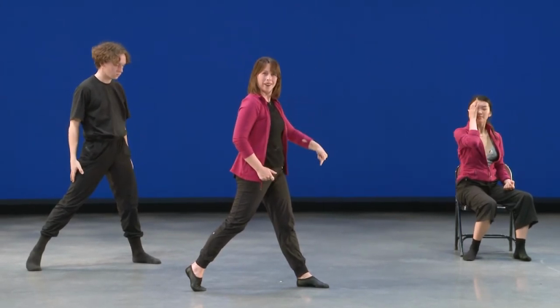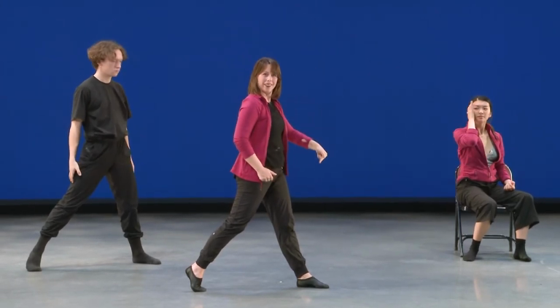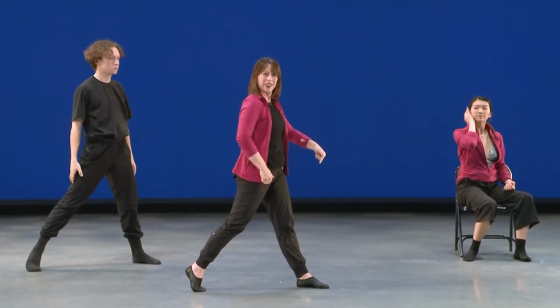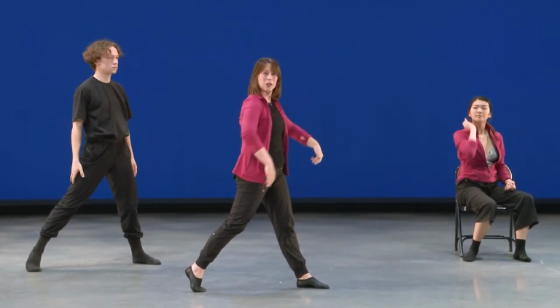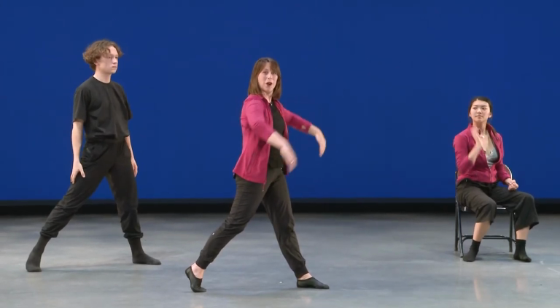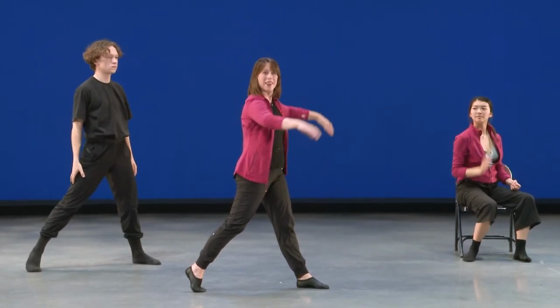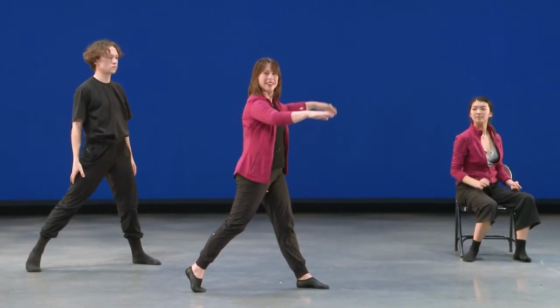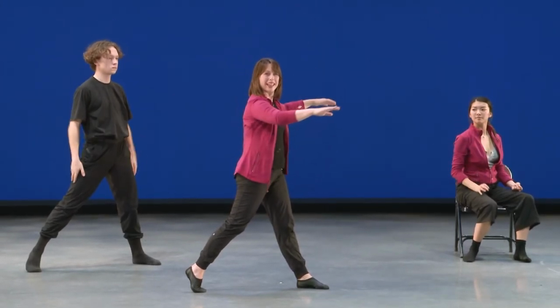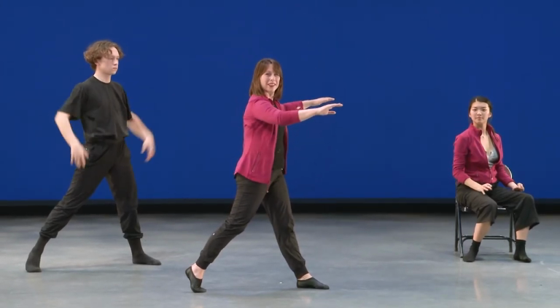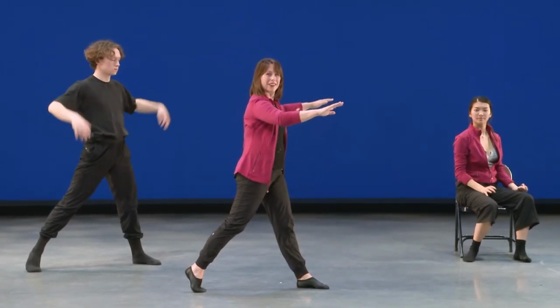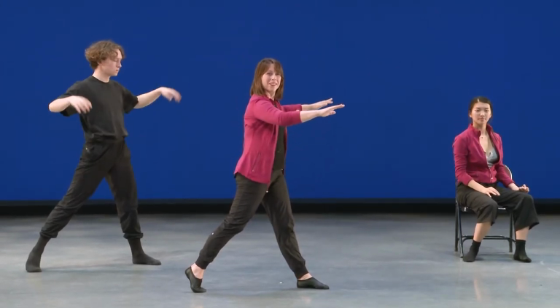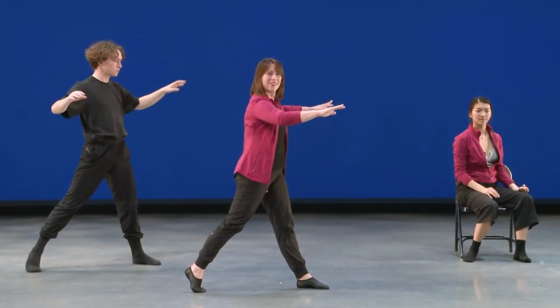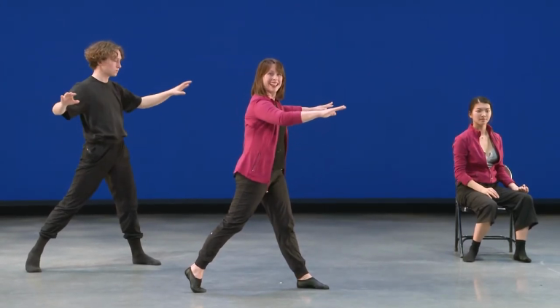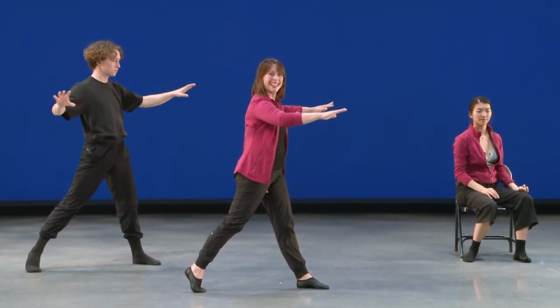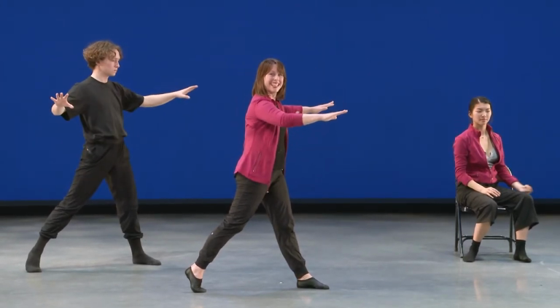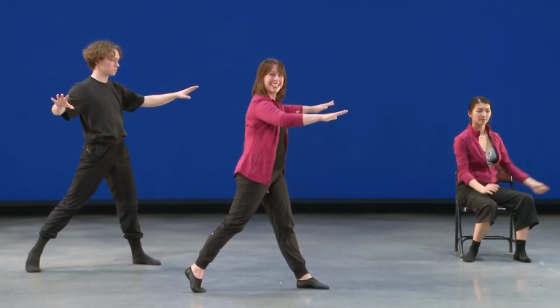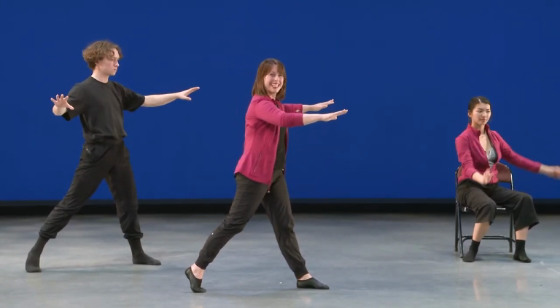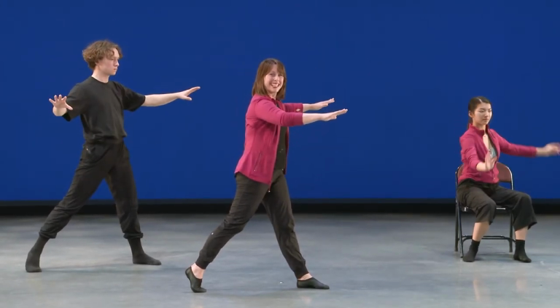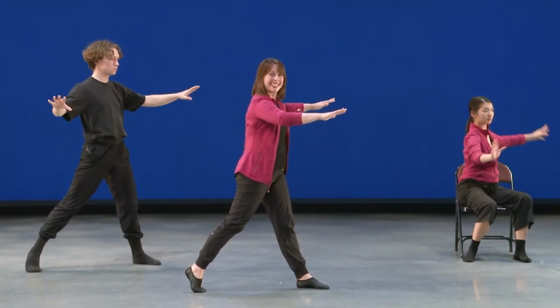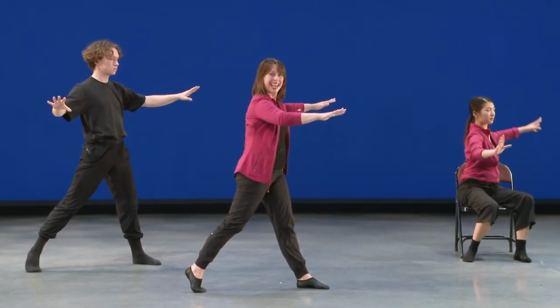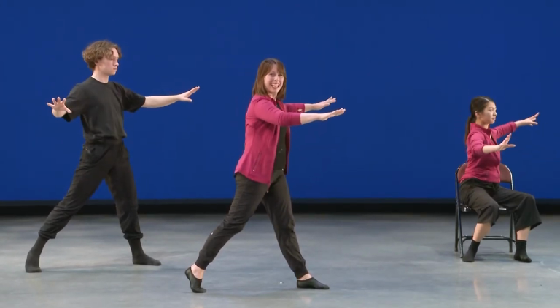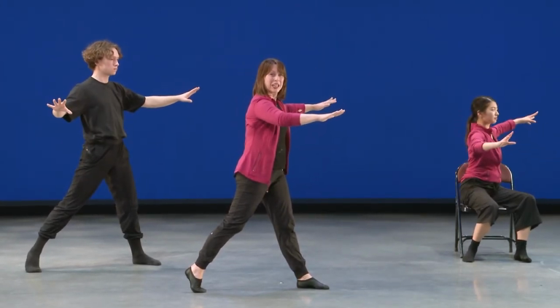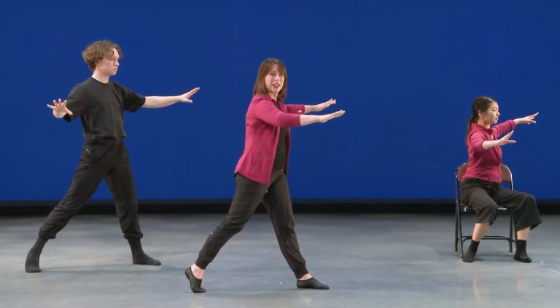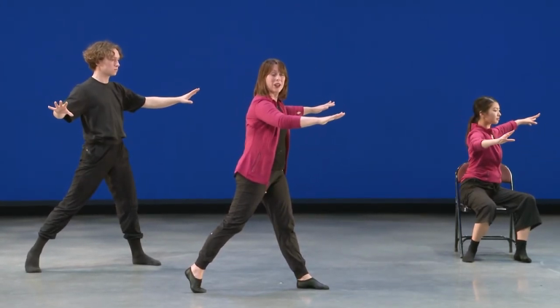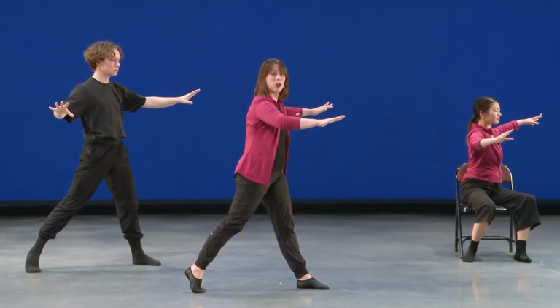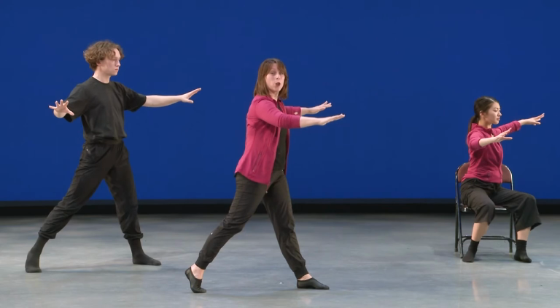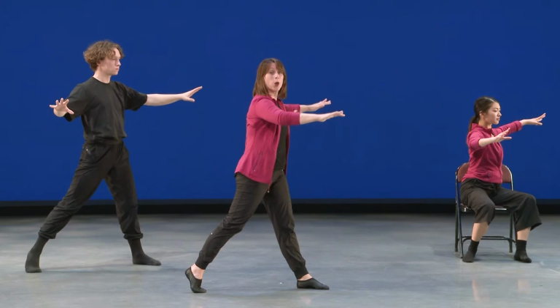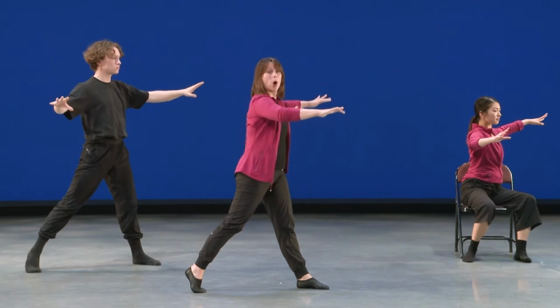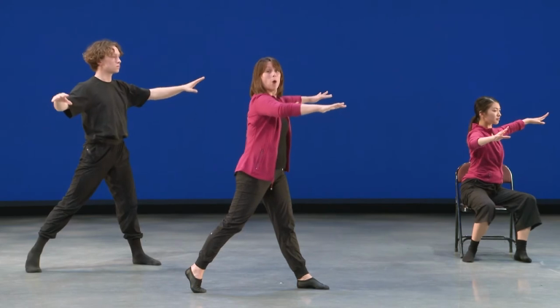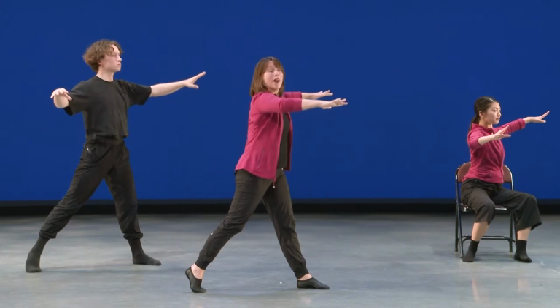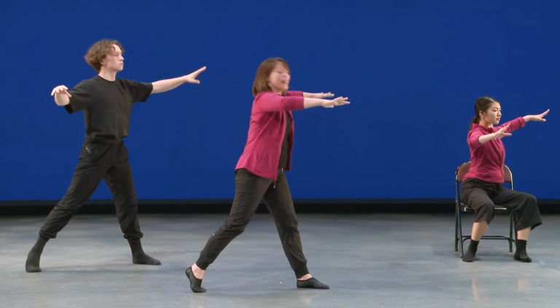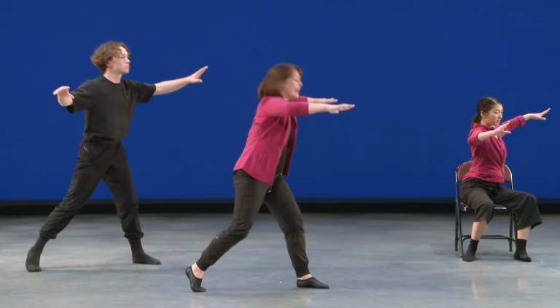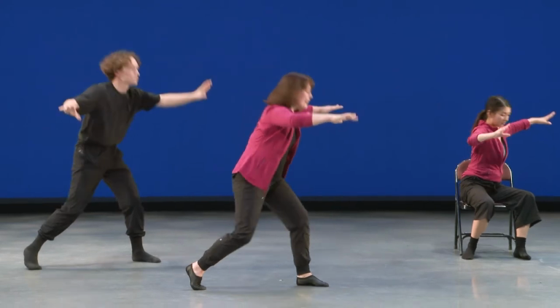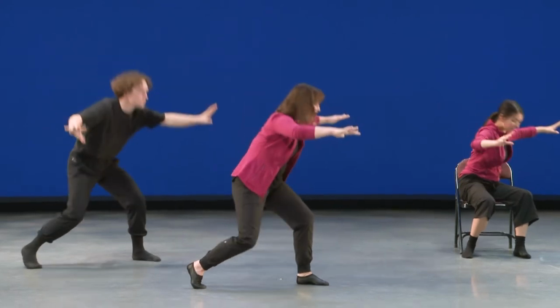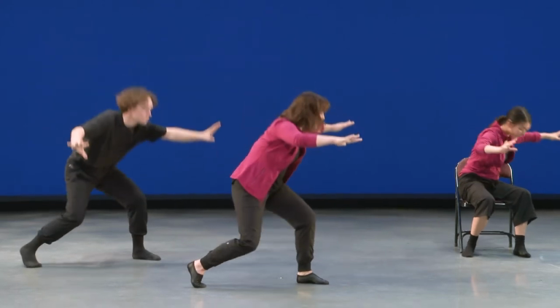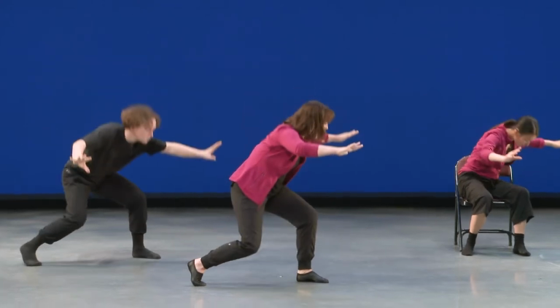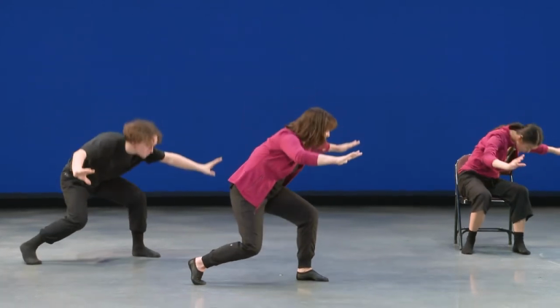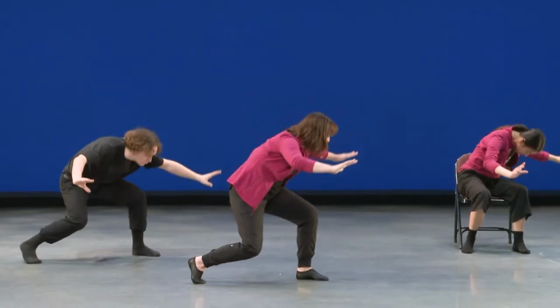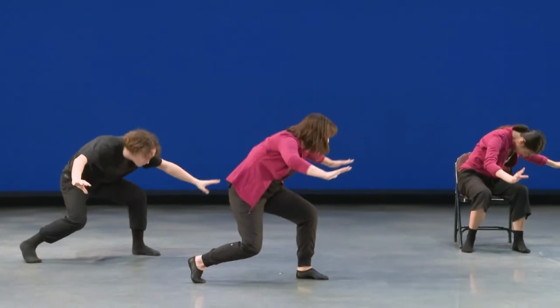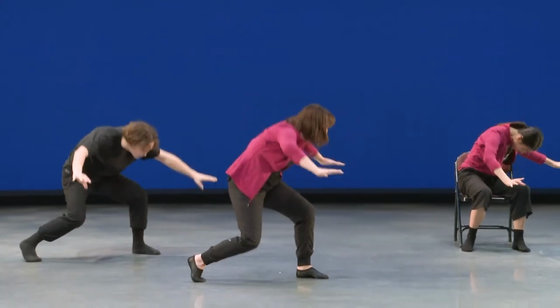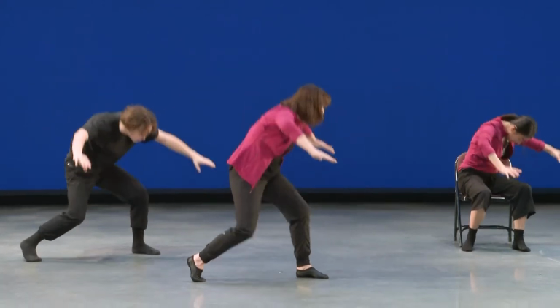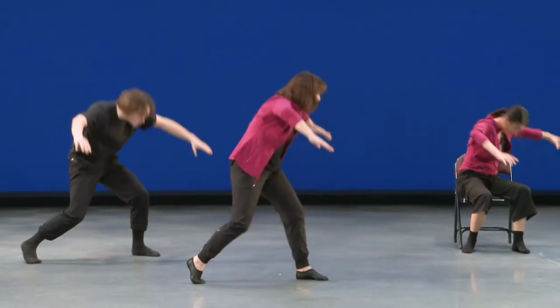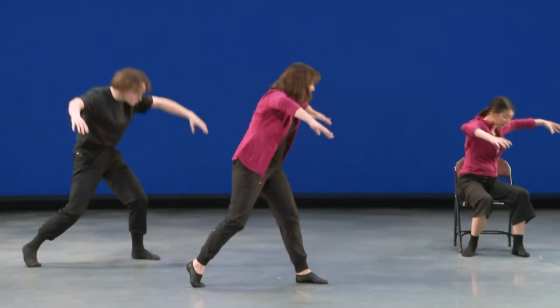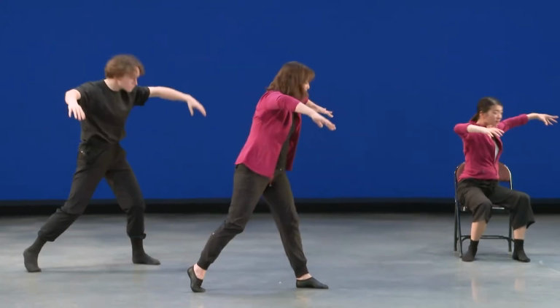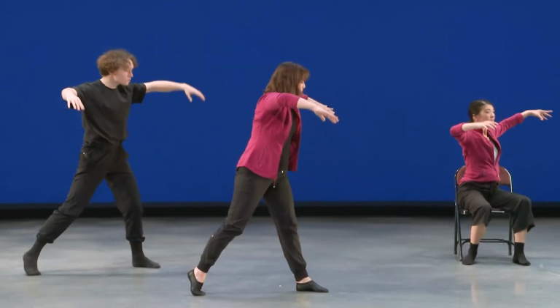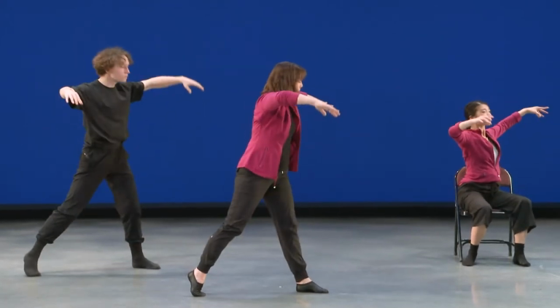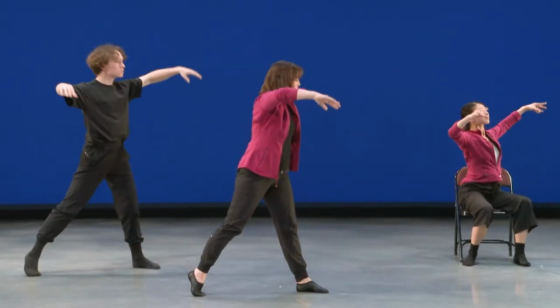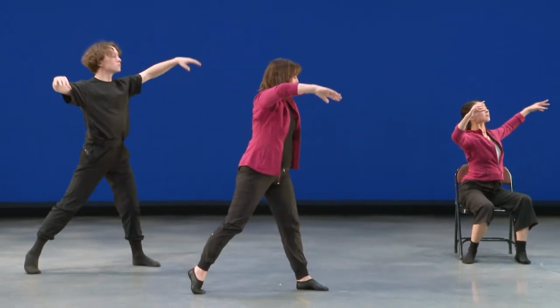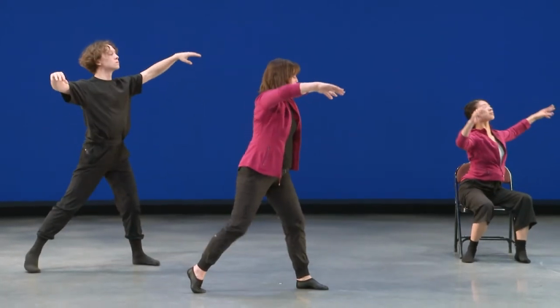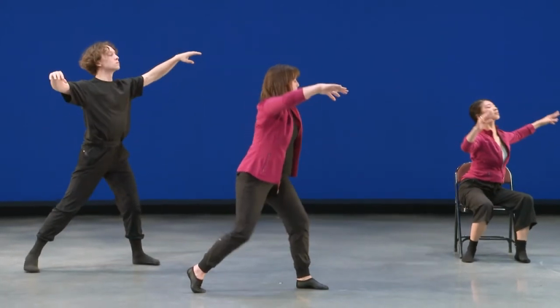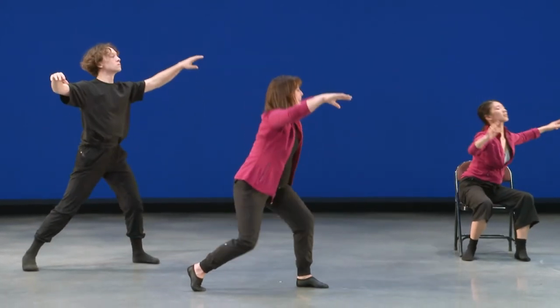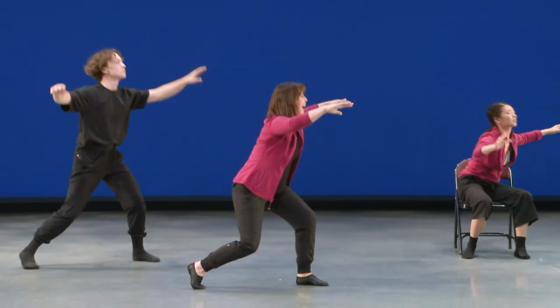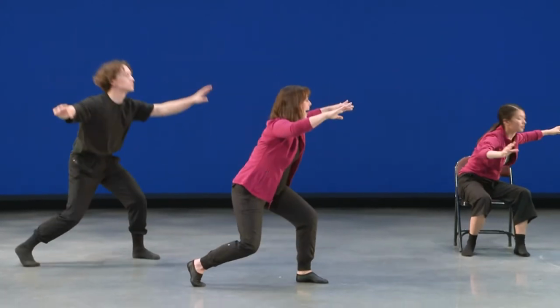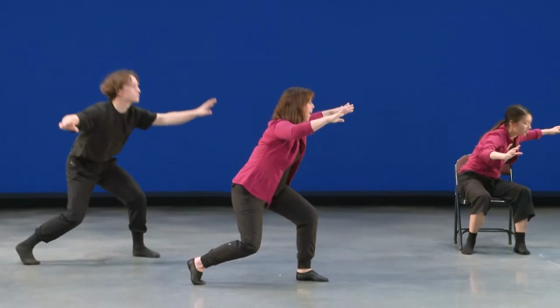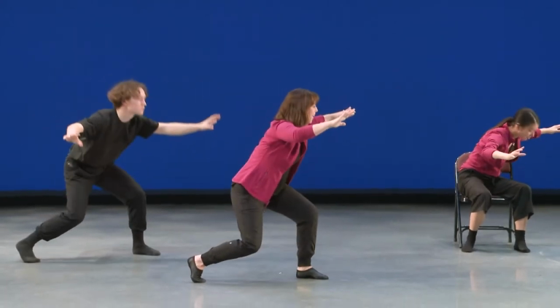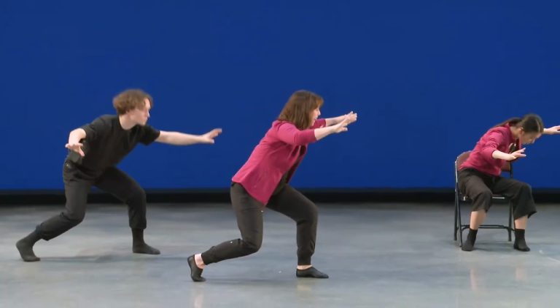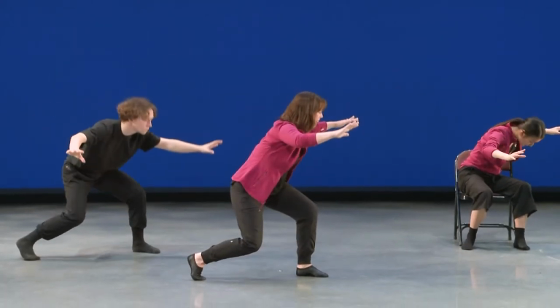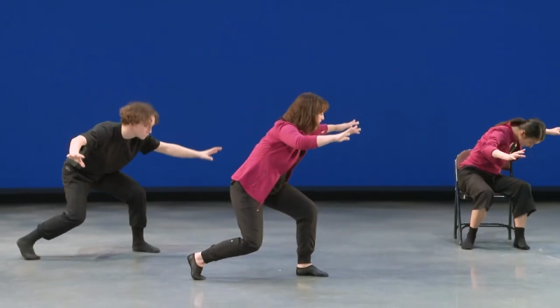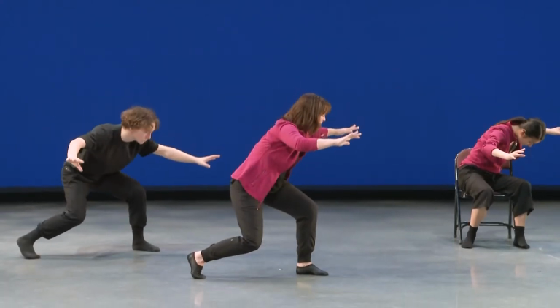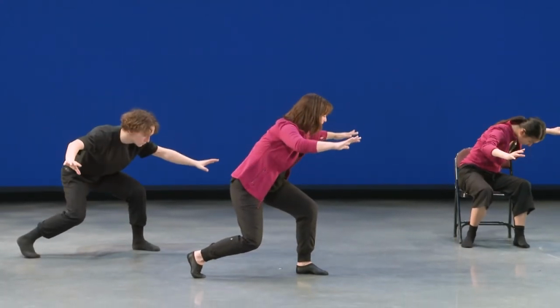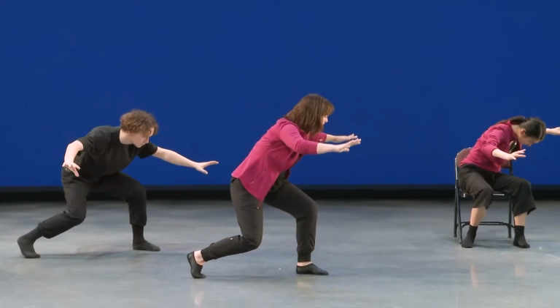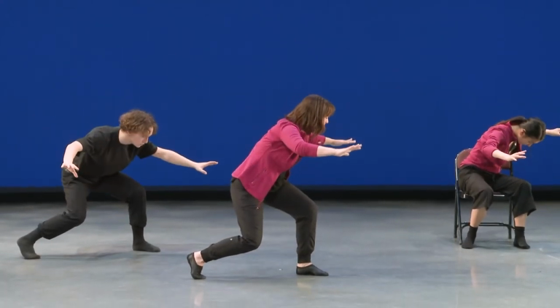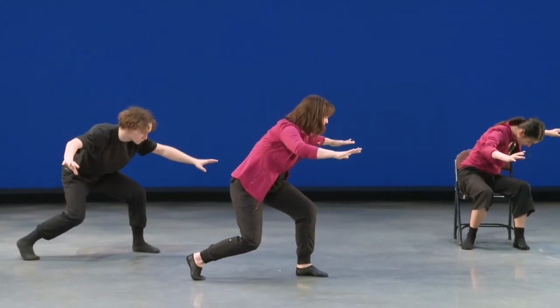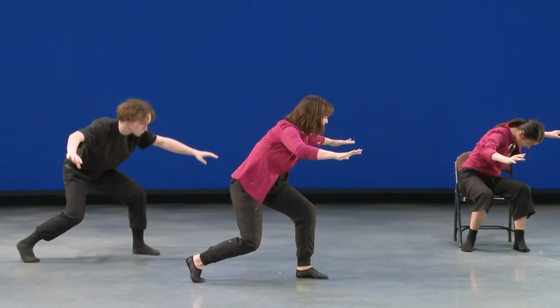Let's try that together. Ready, set, go. Down, up, down. Beautiful.